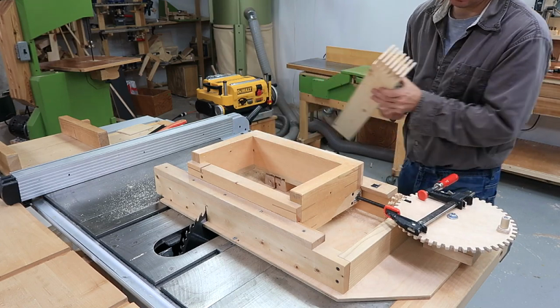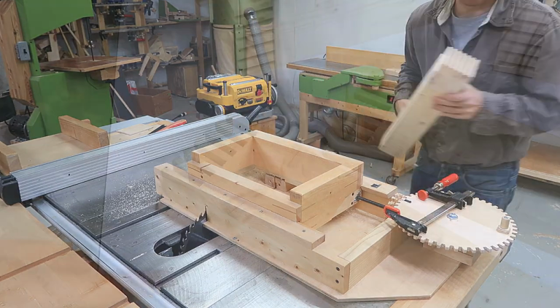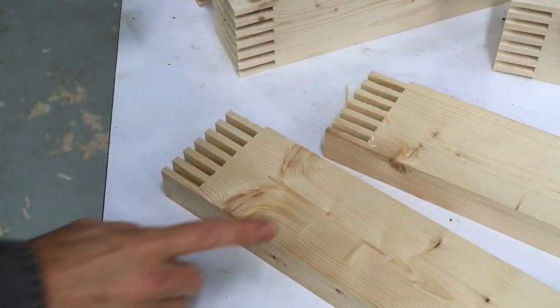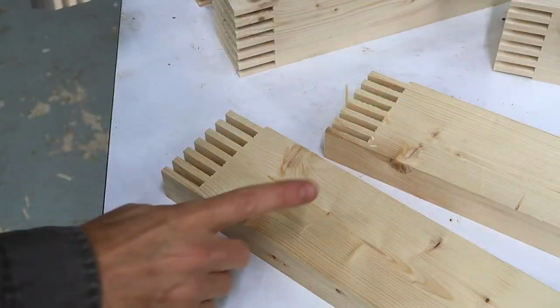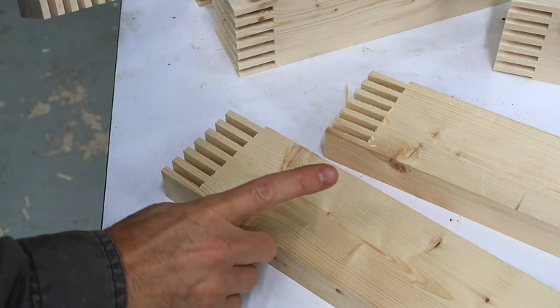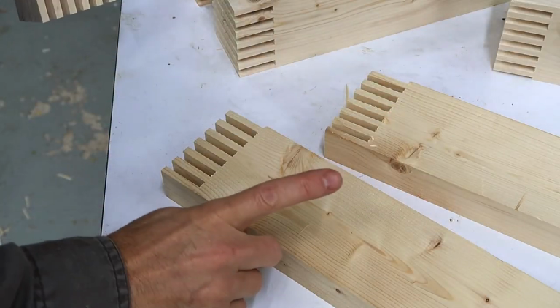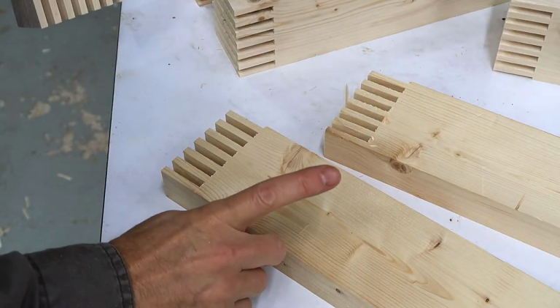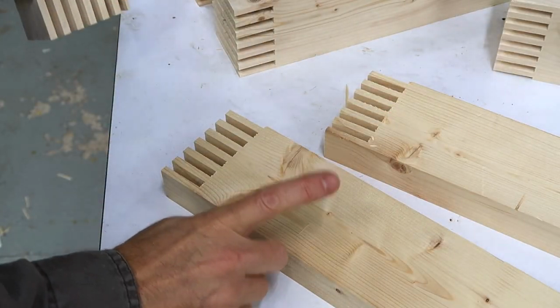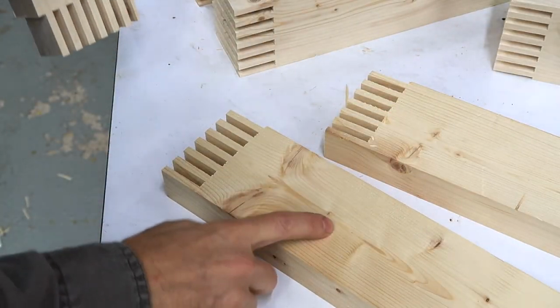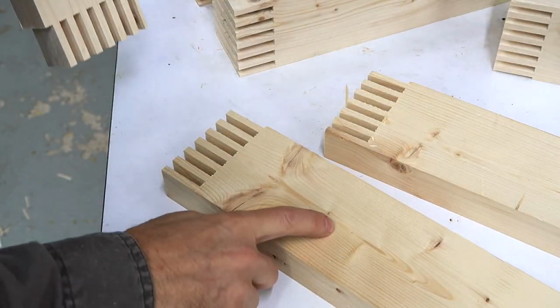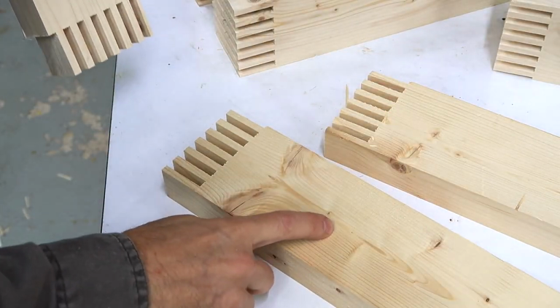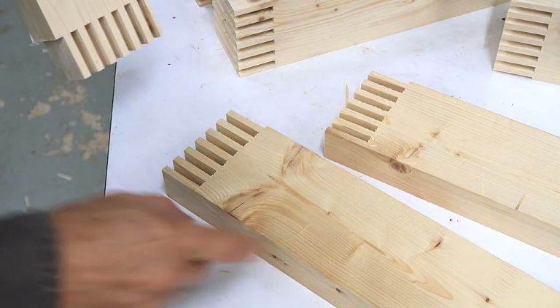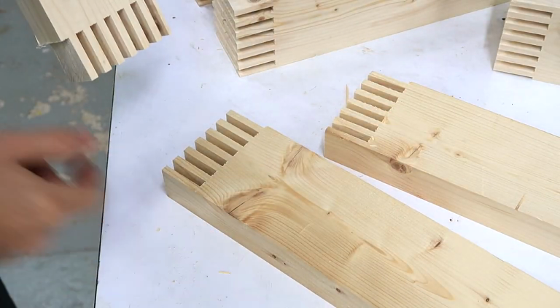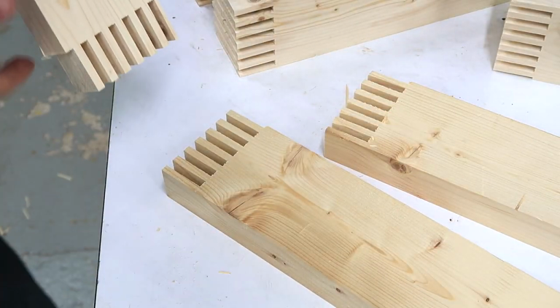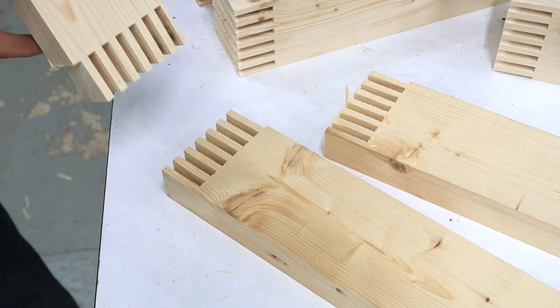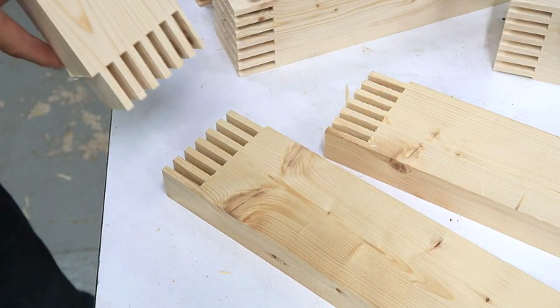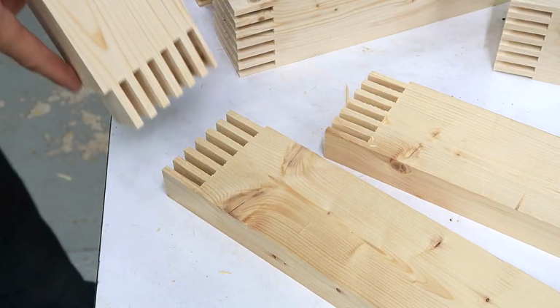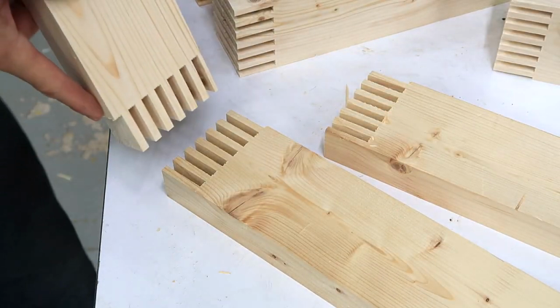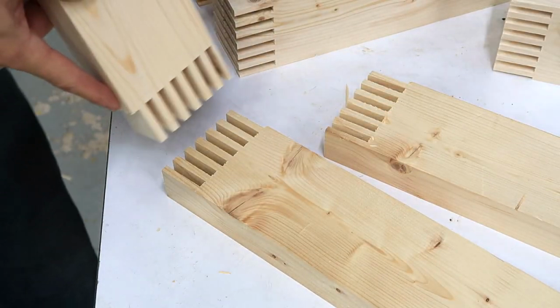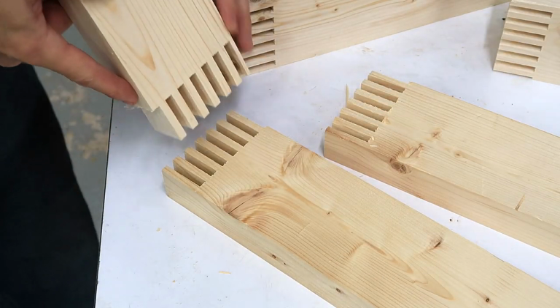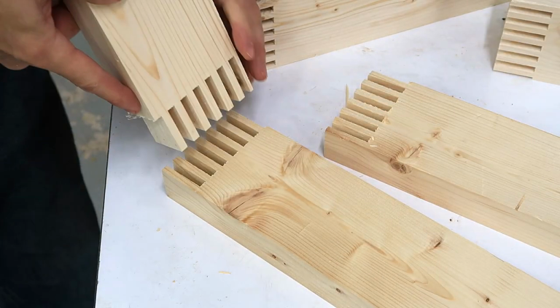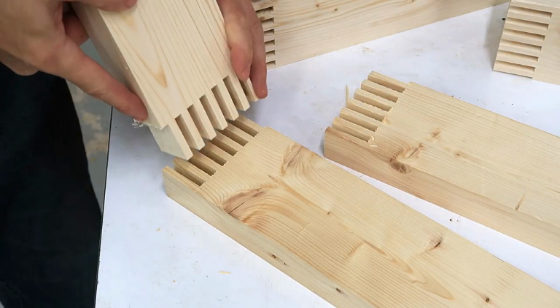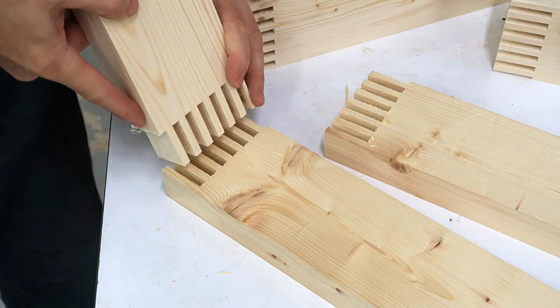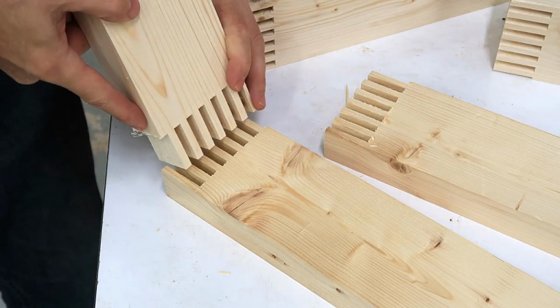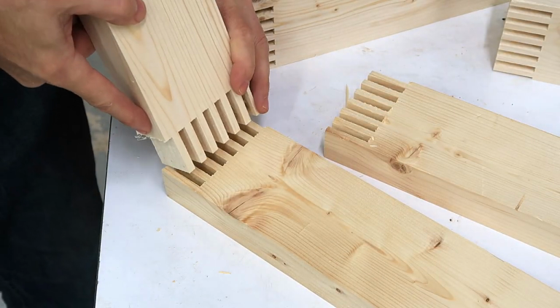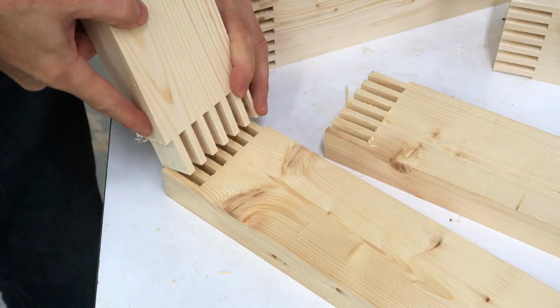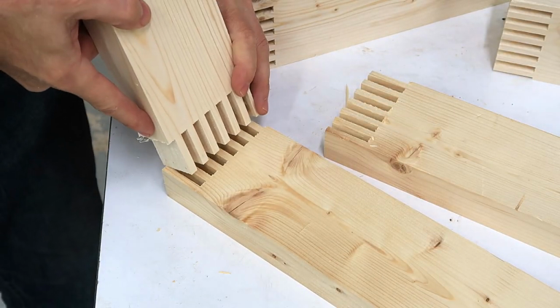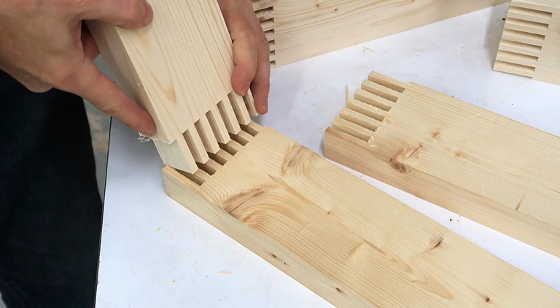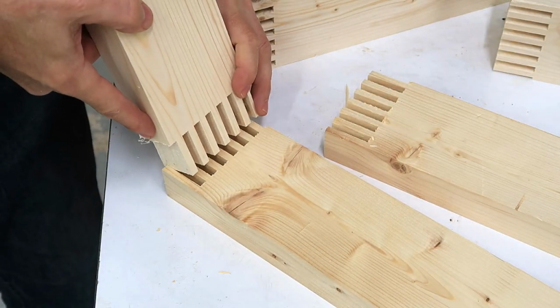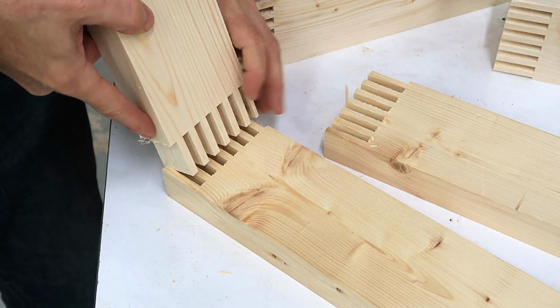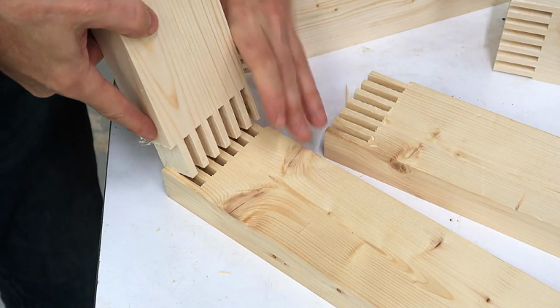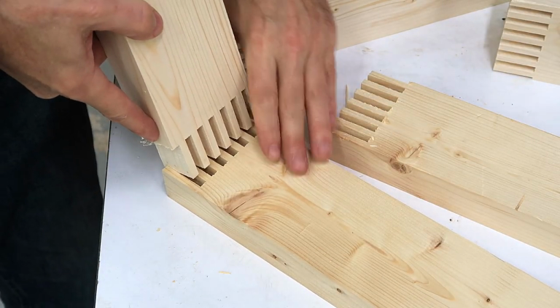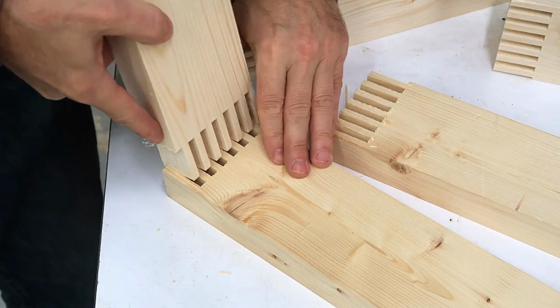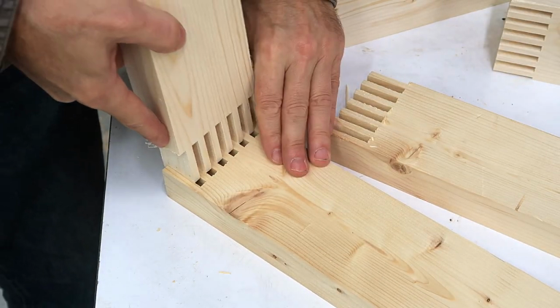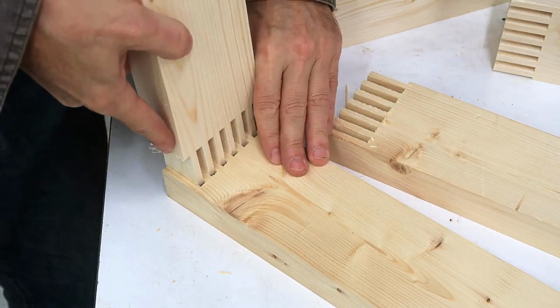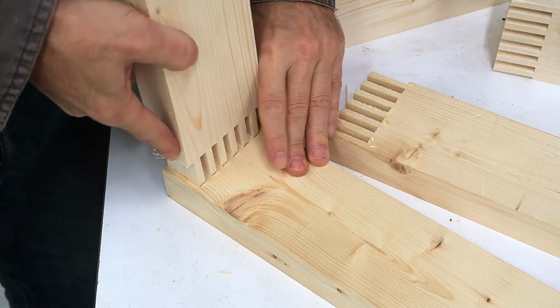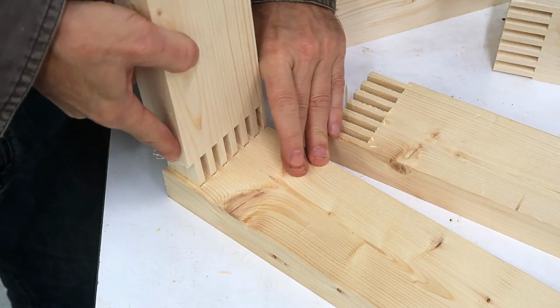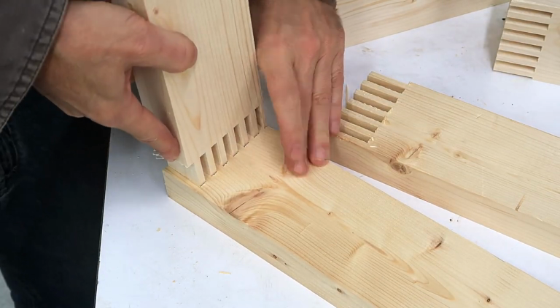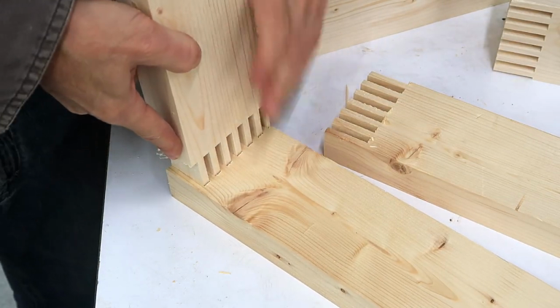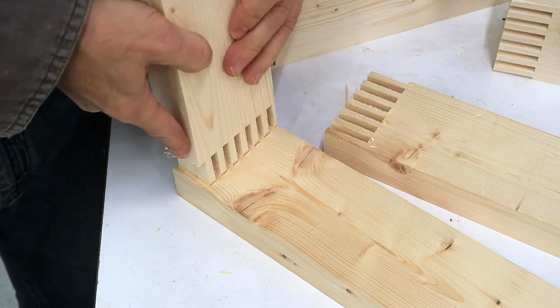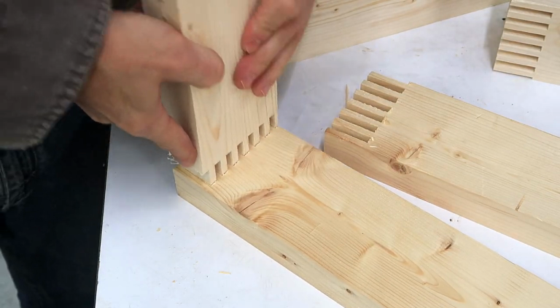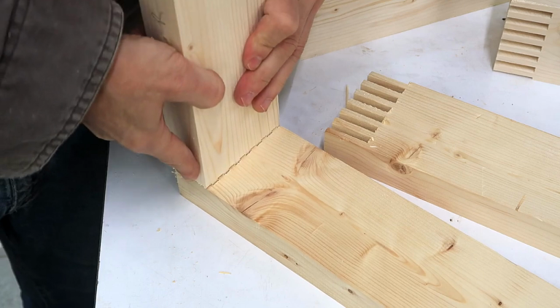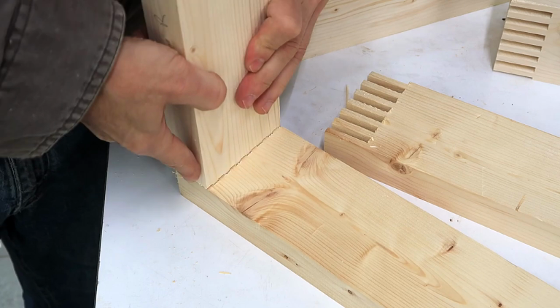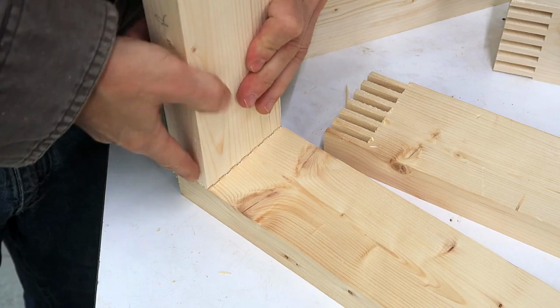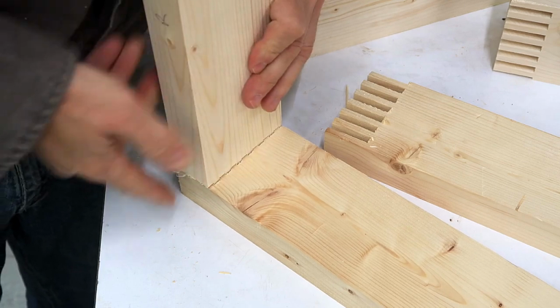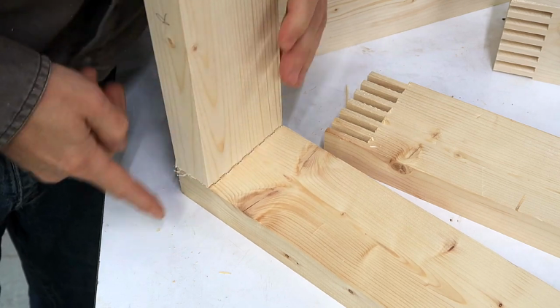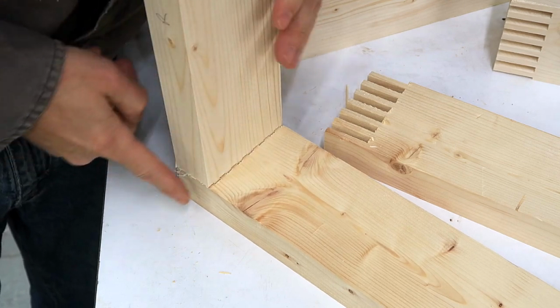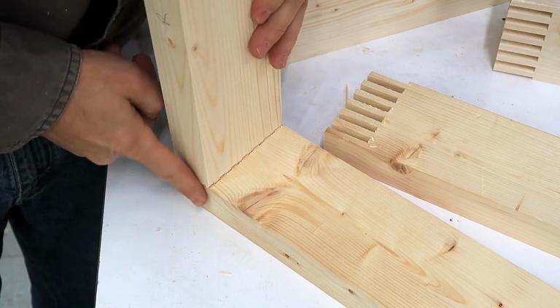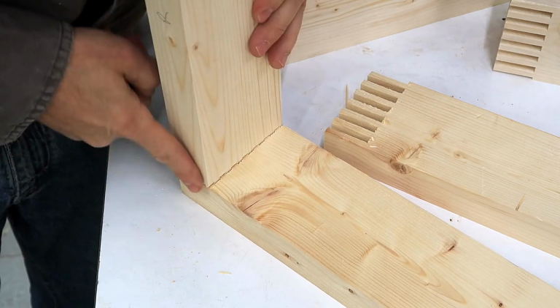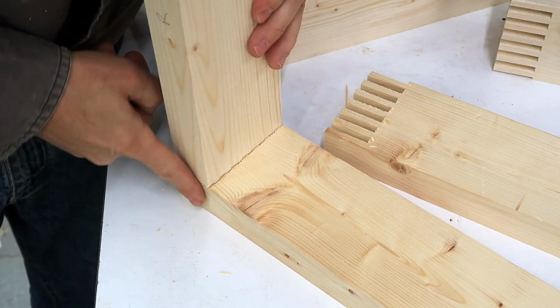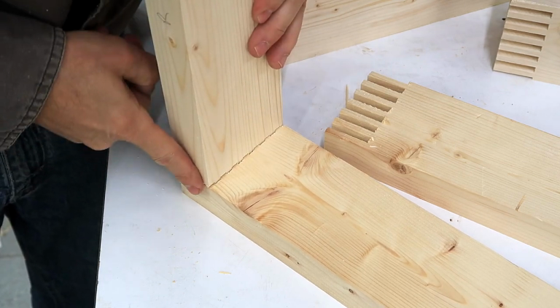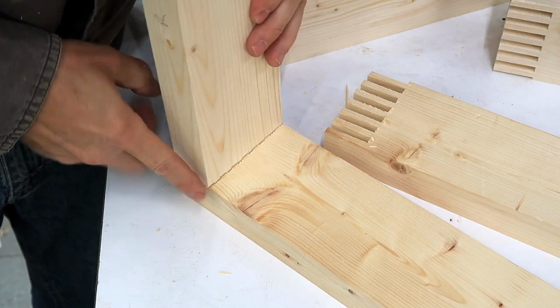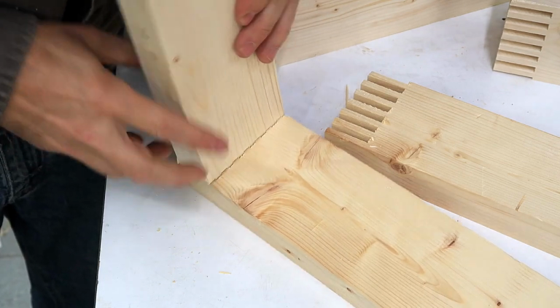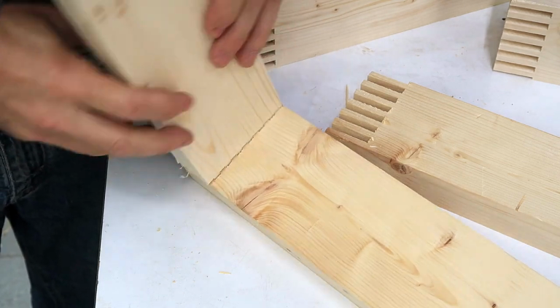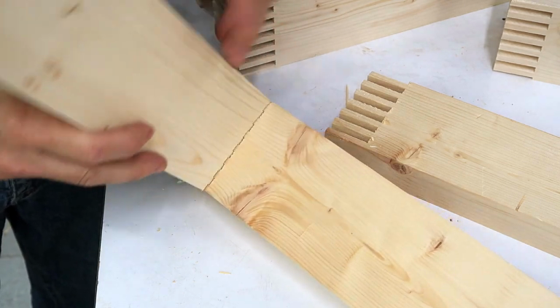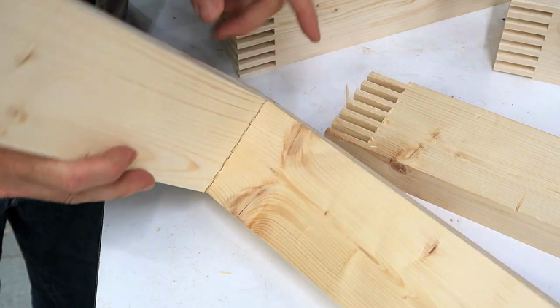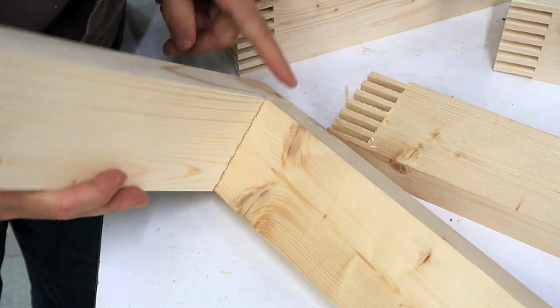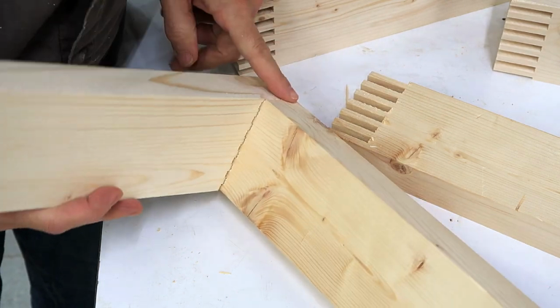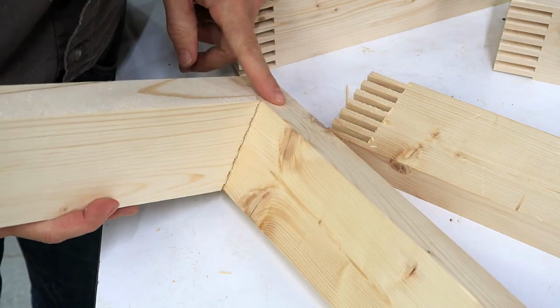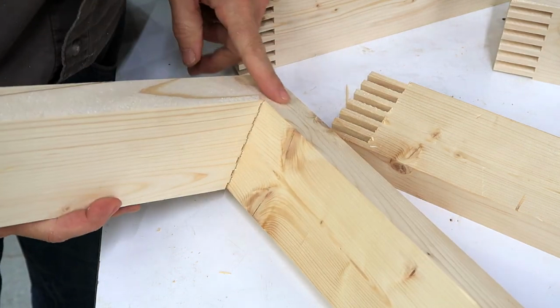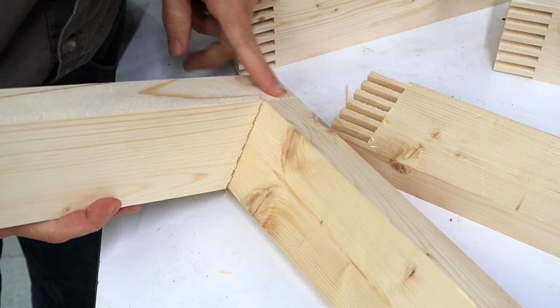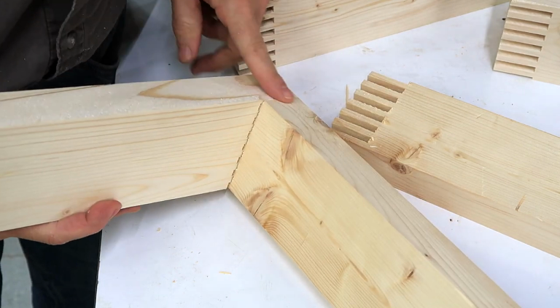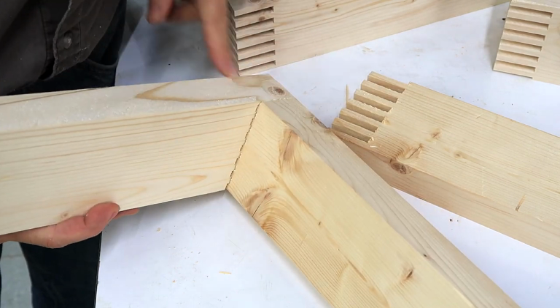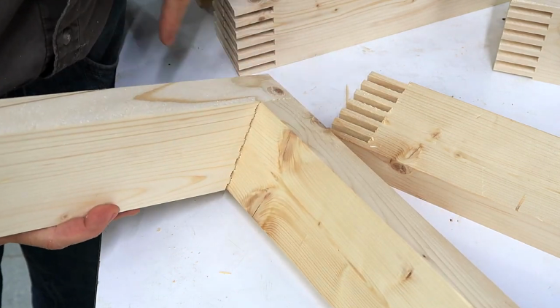And that way these line up with the ones I've already cut, so that these line up and these line up.